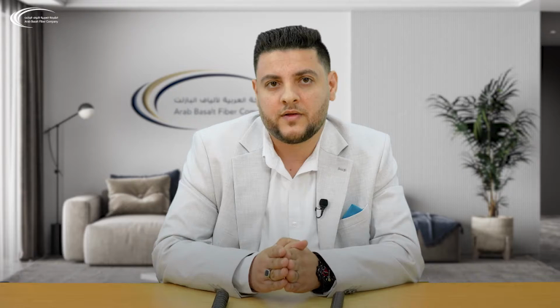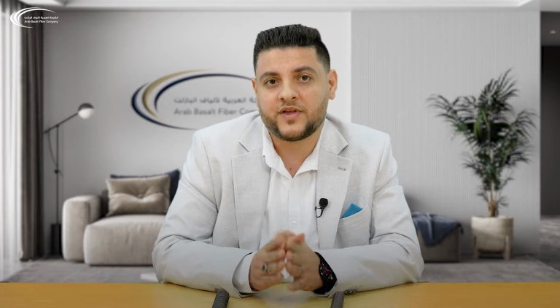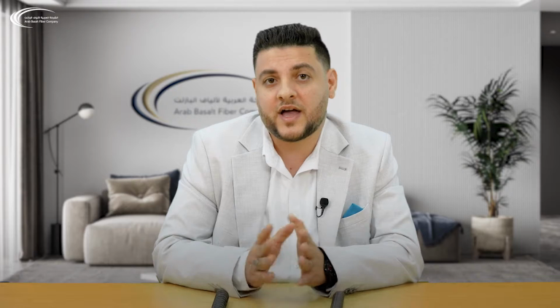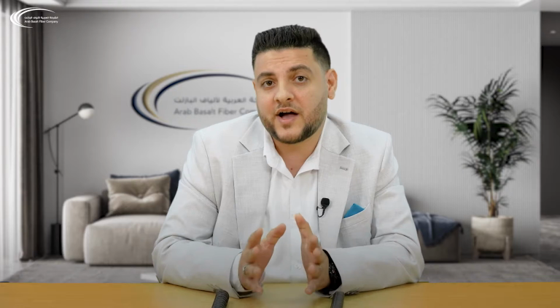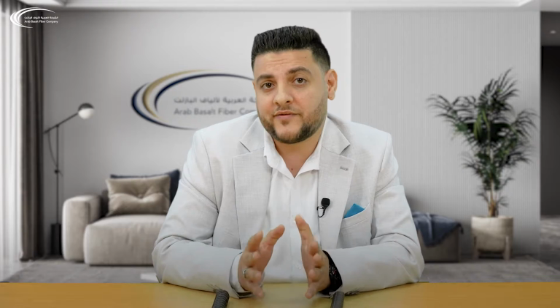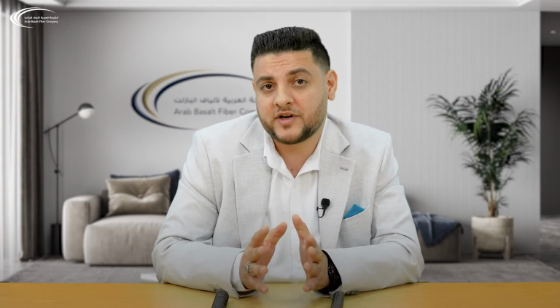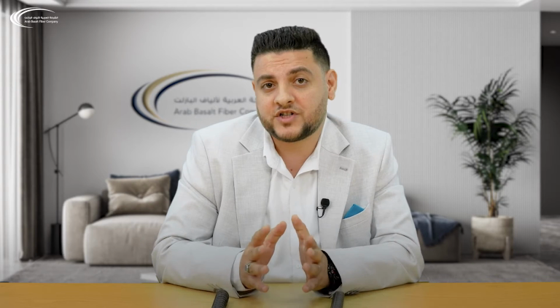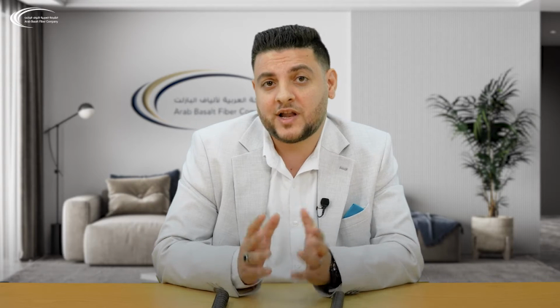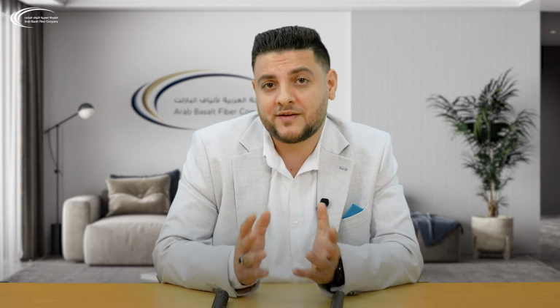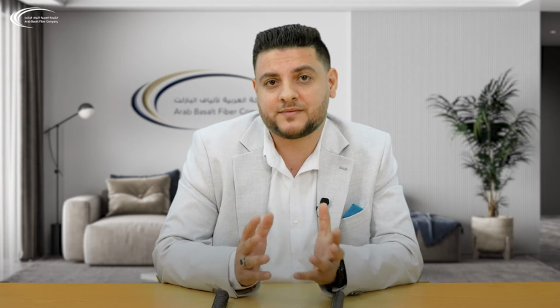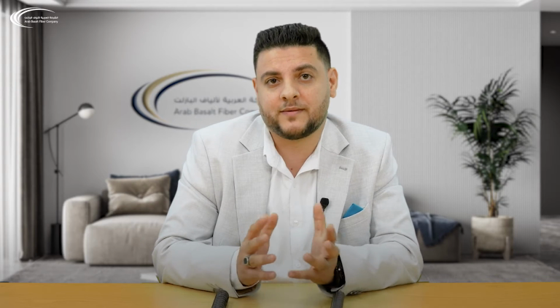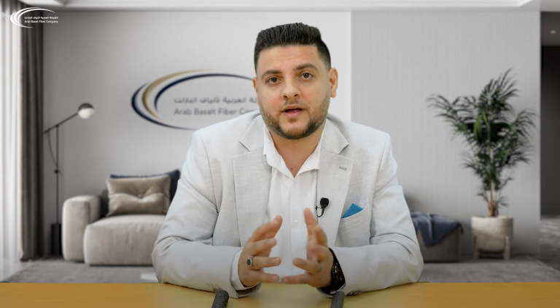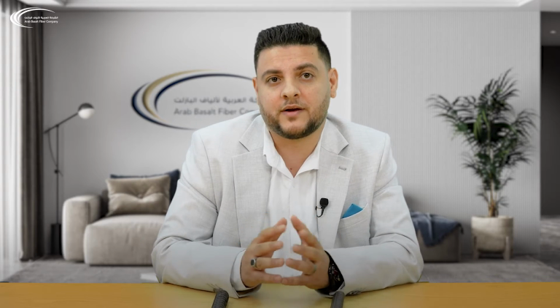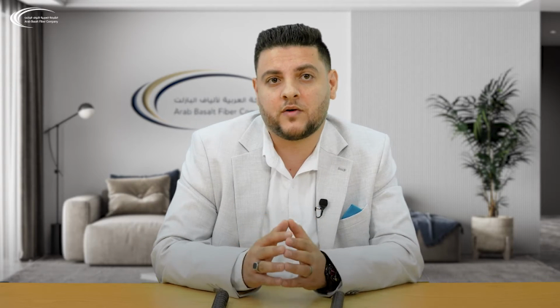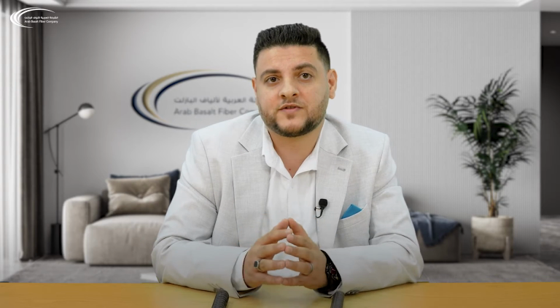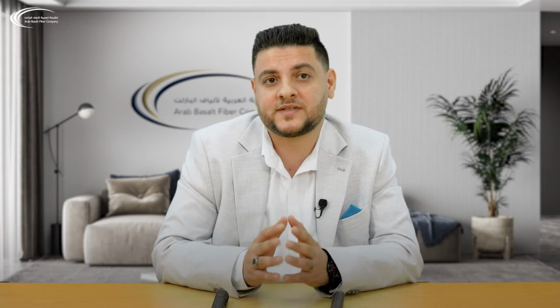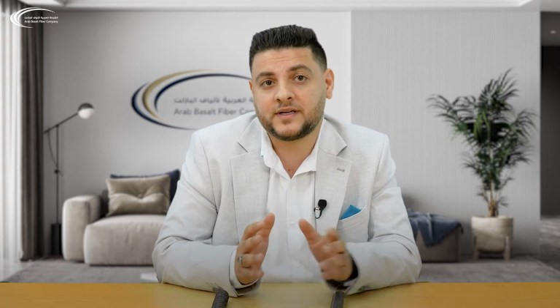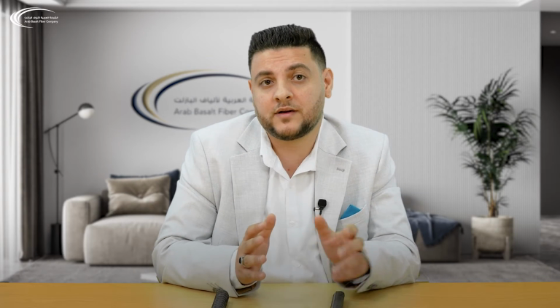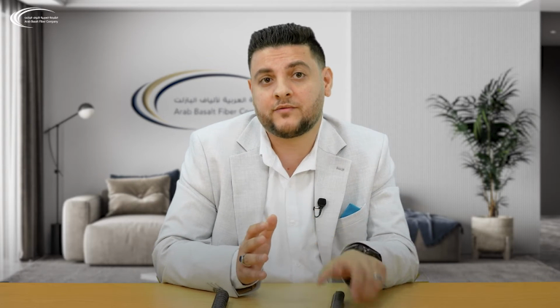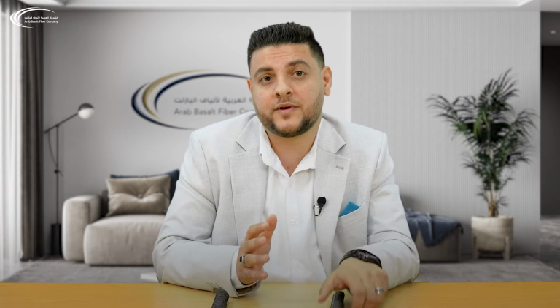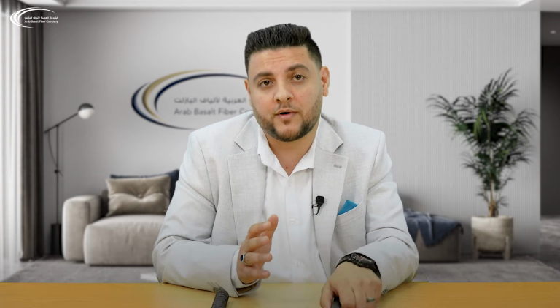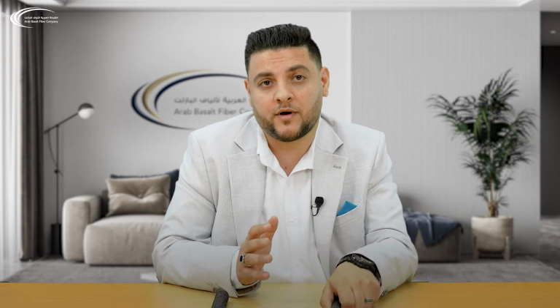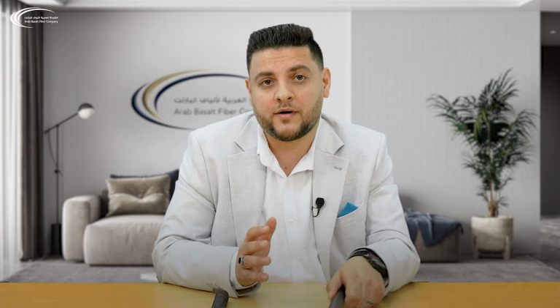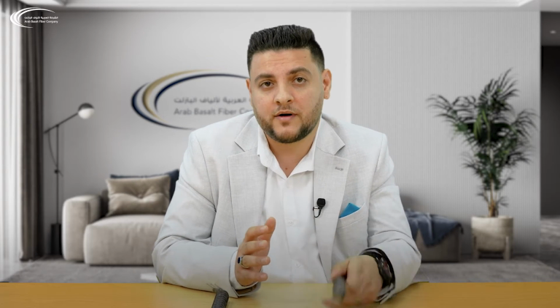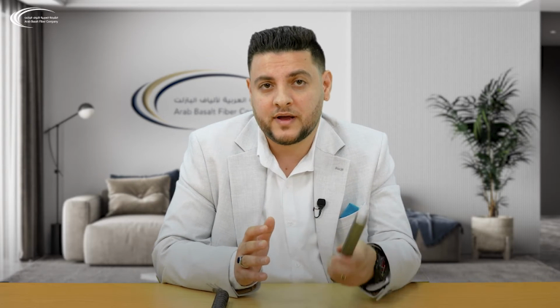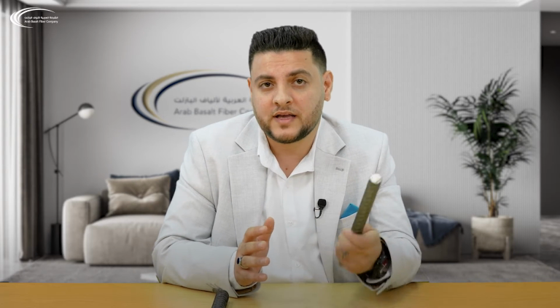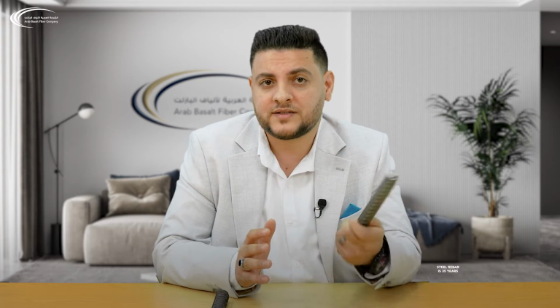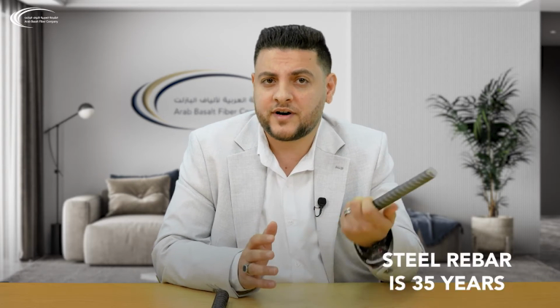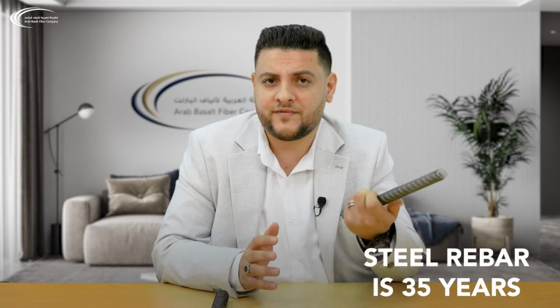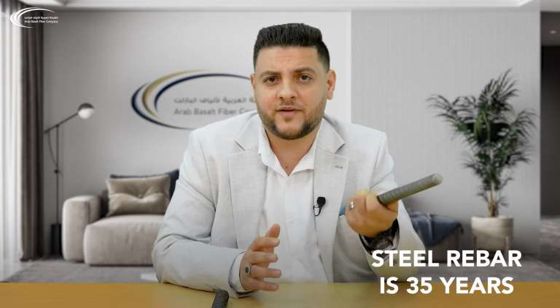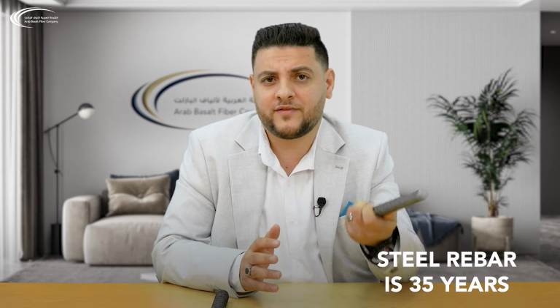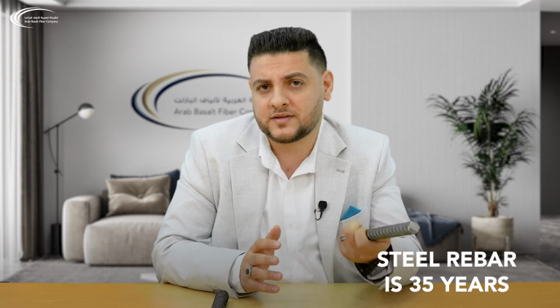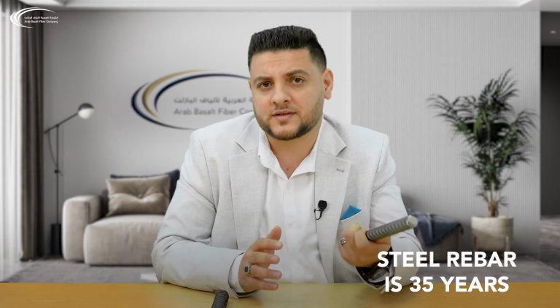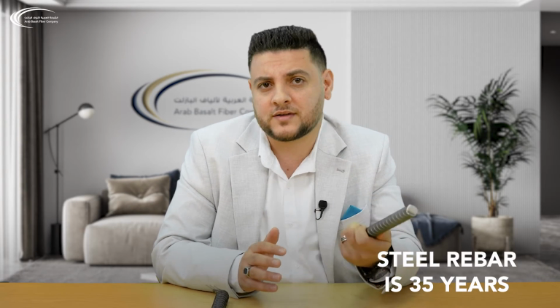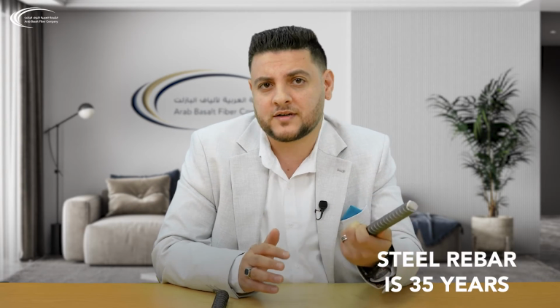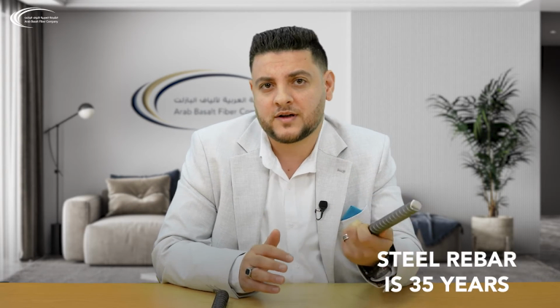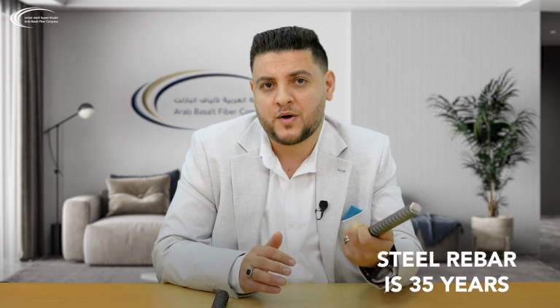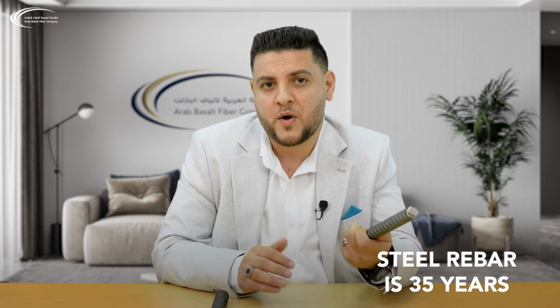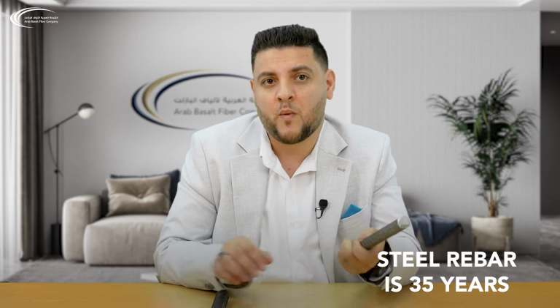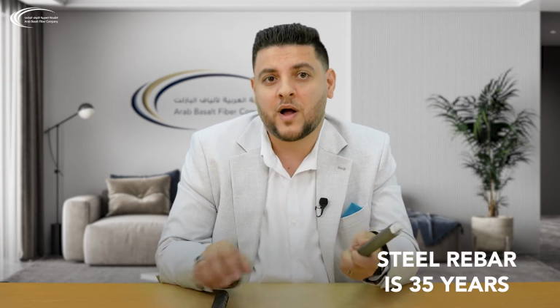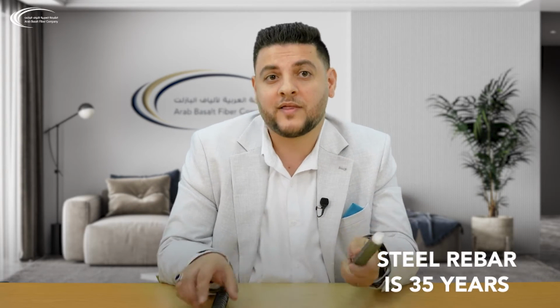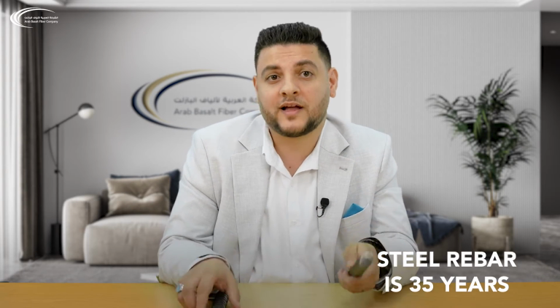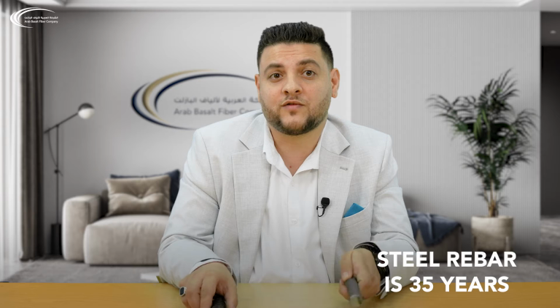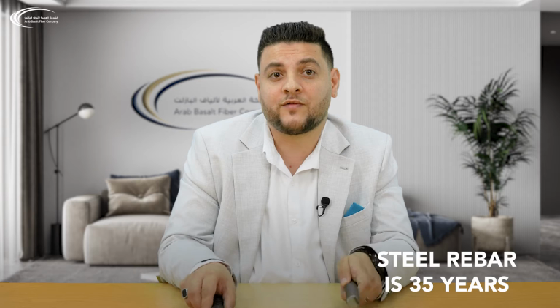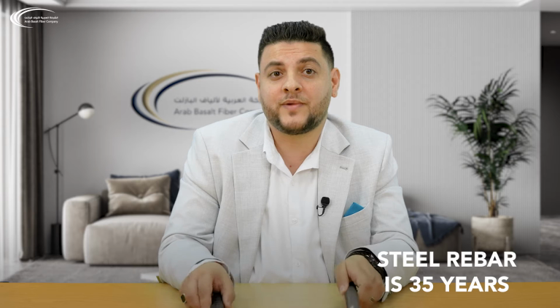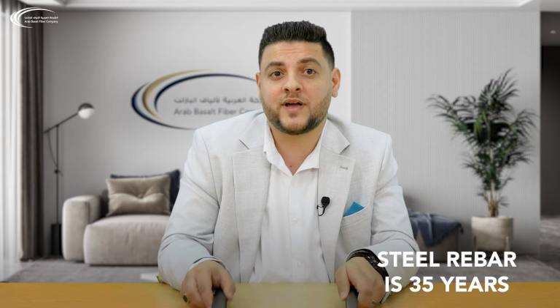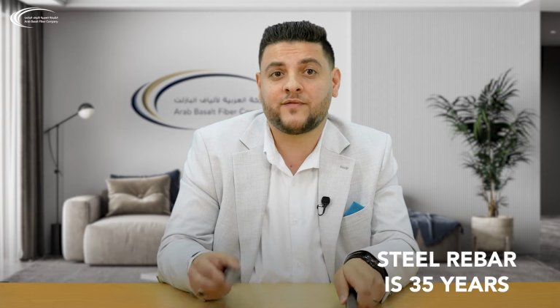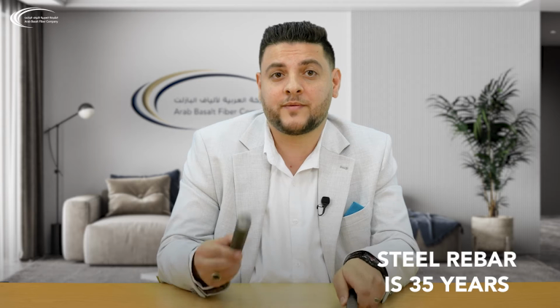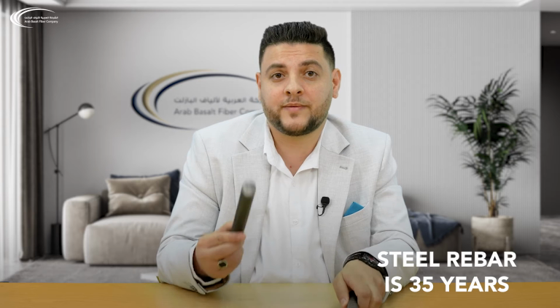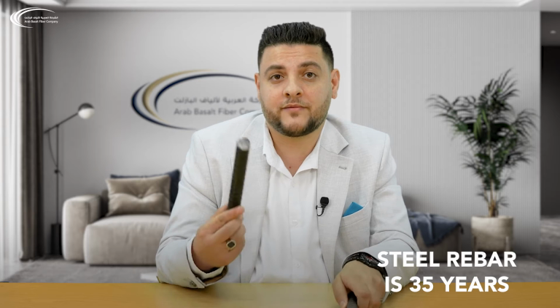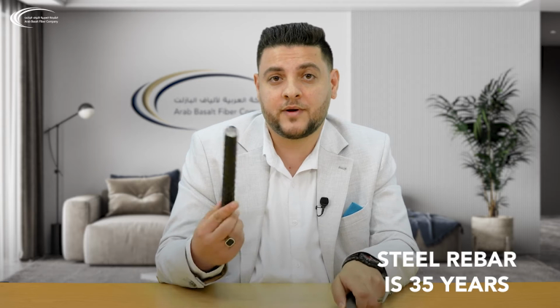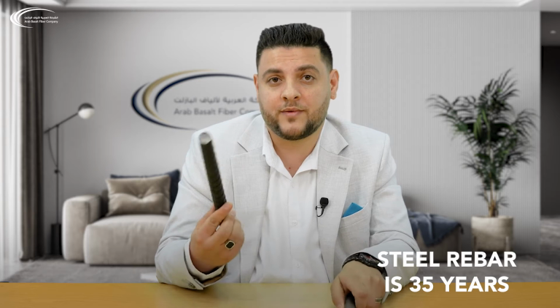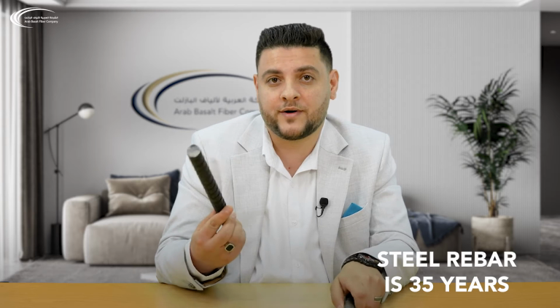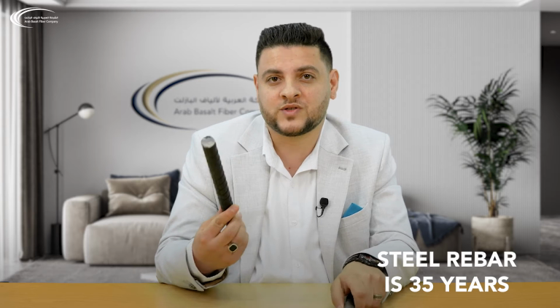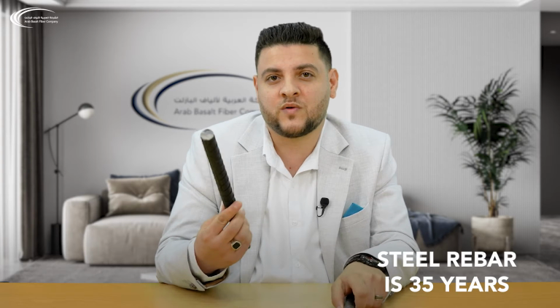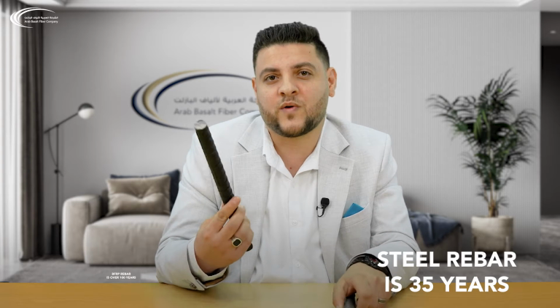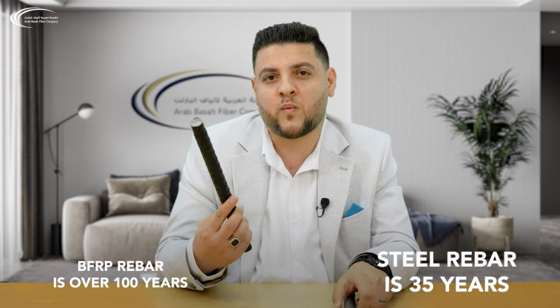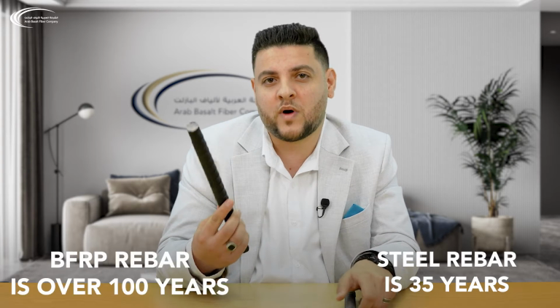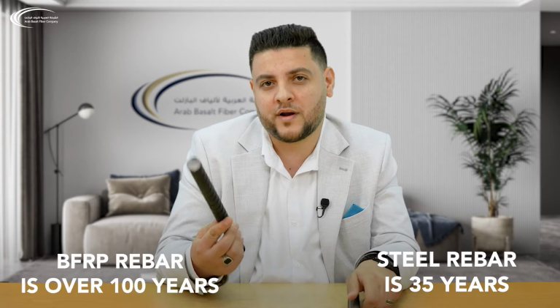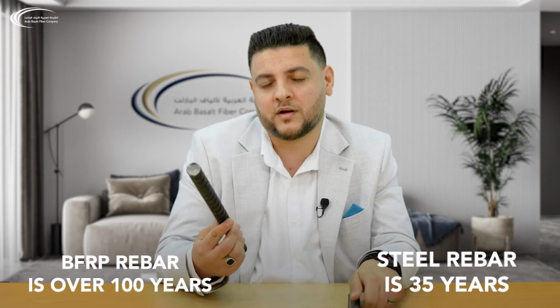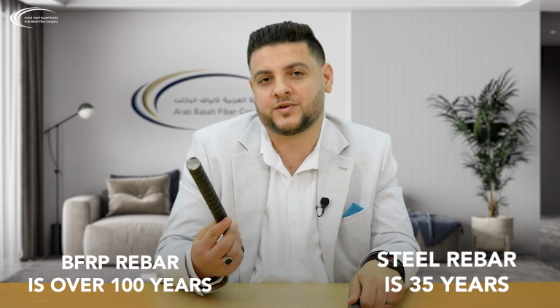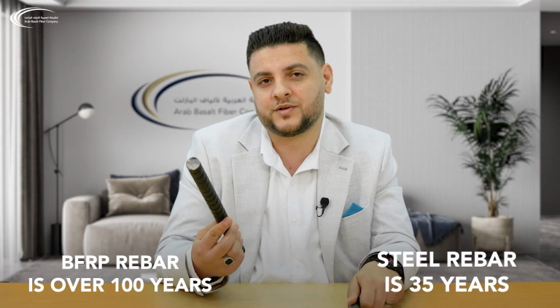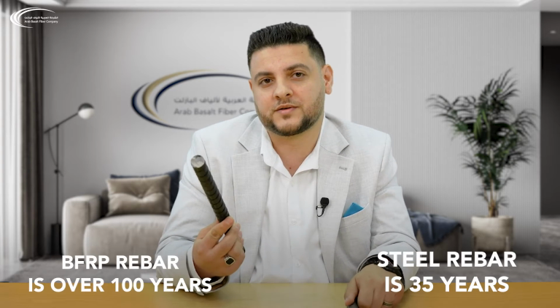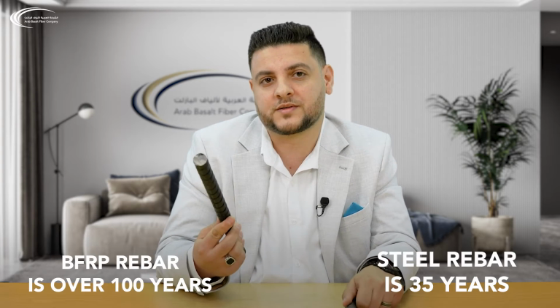The average lifespan of steel rebar is 35 years, while that of BFRB Rebar is over 100 years.